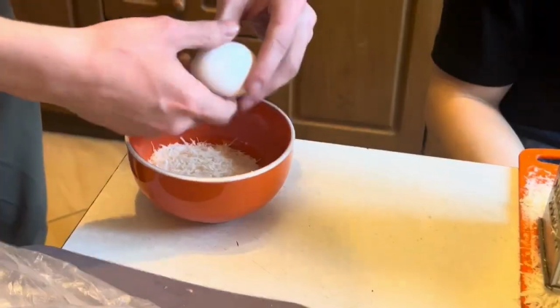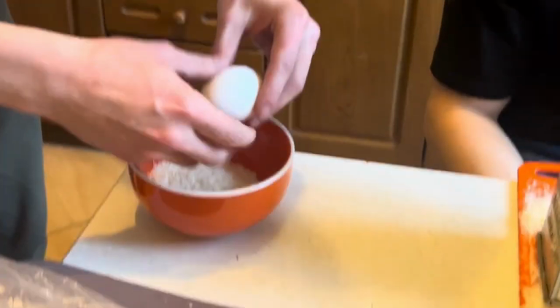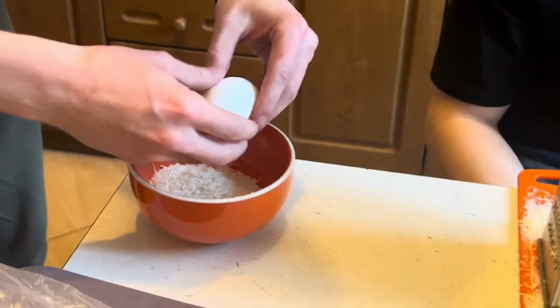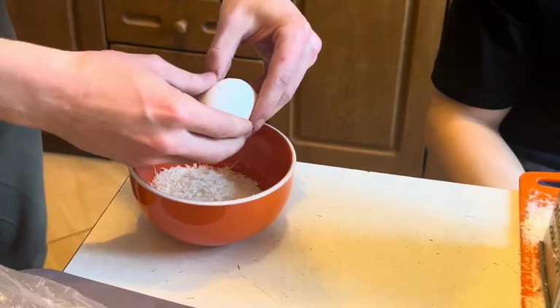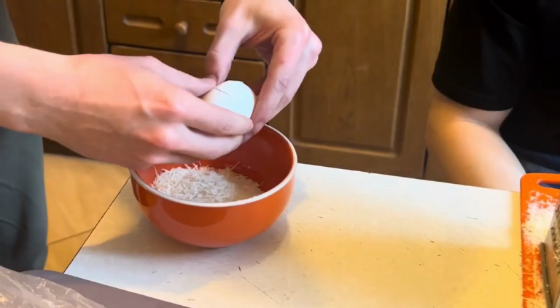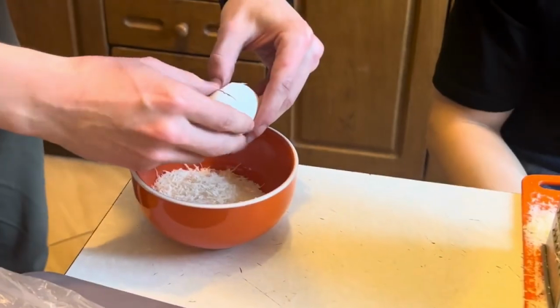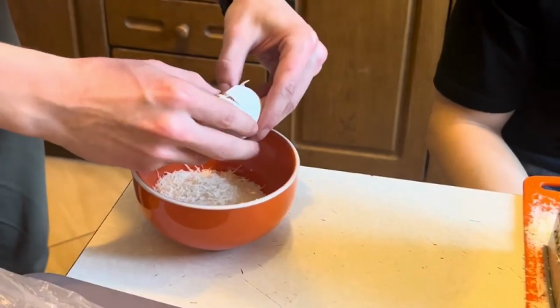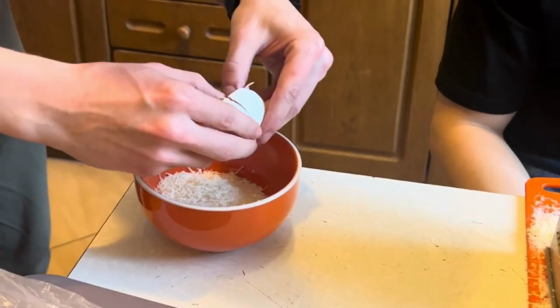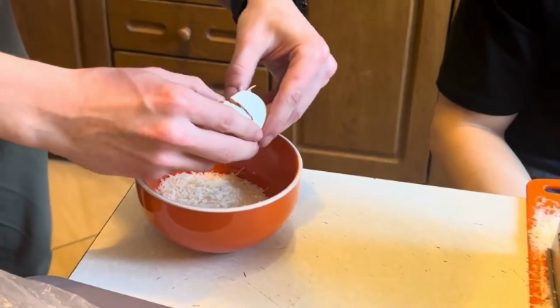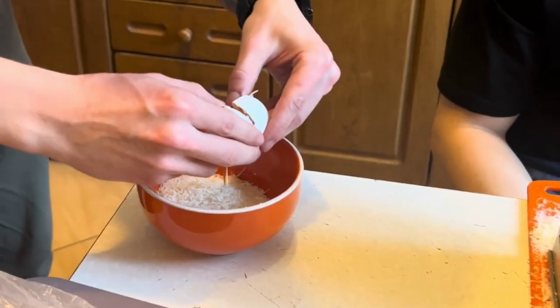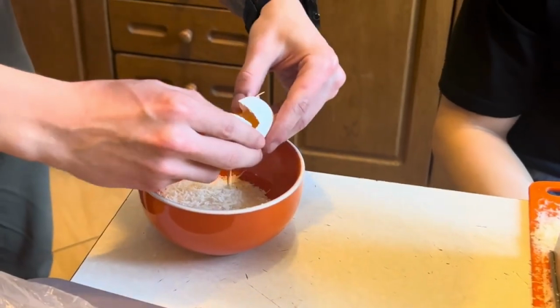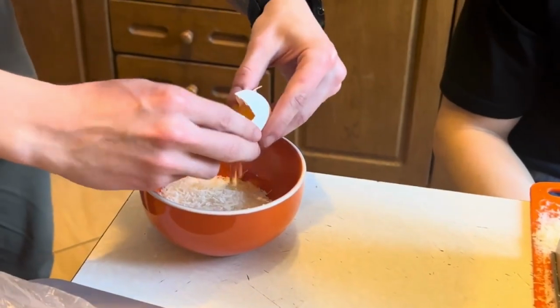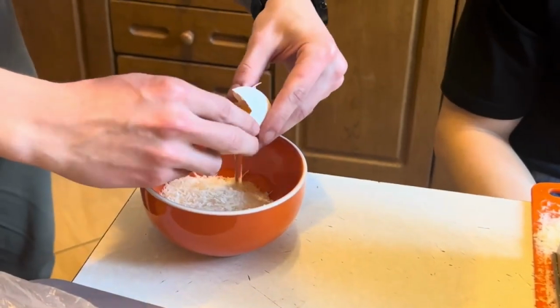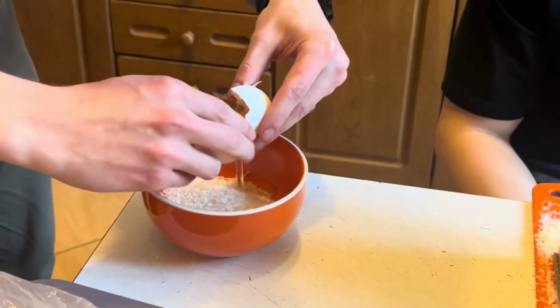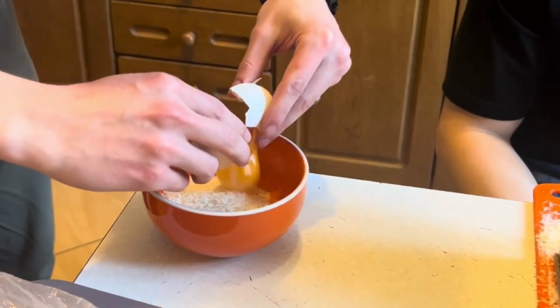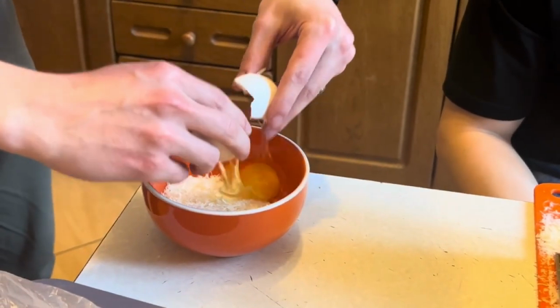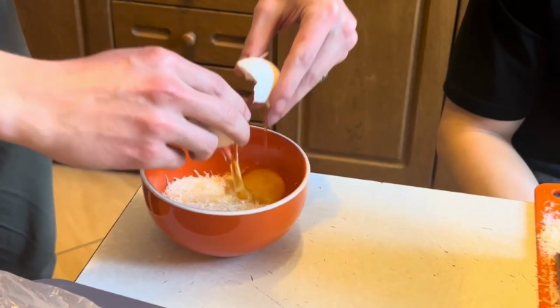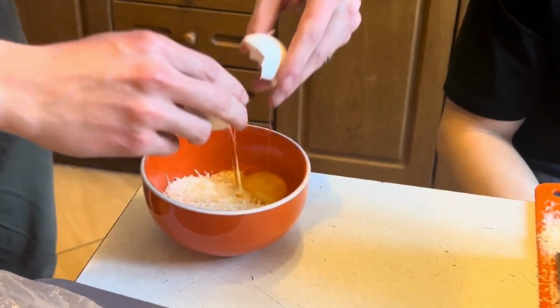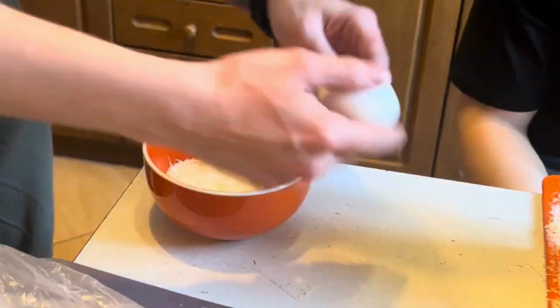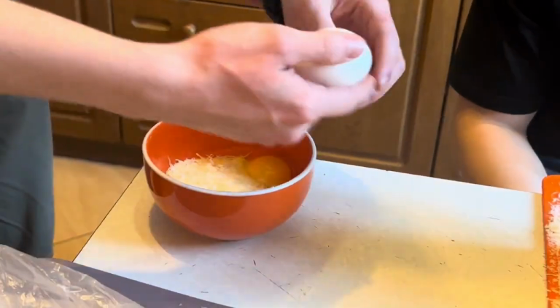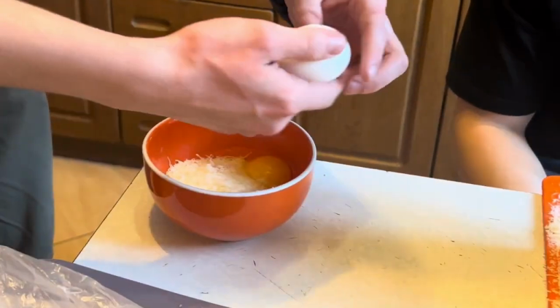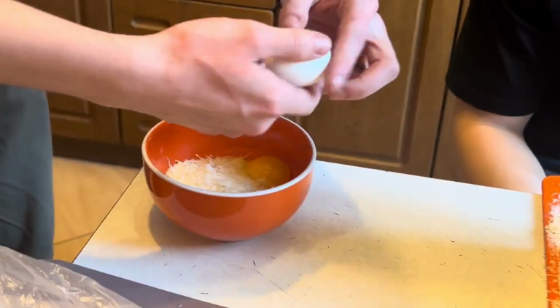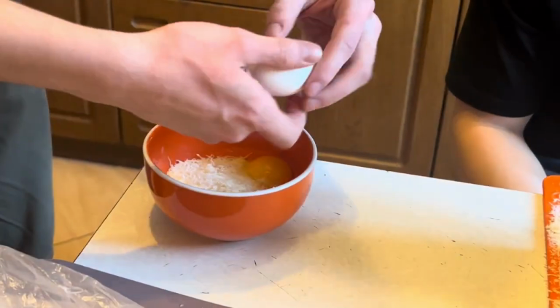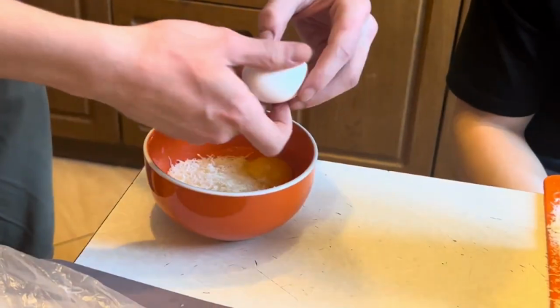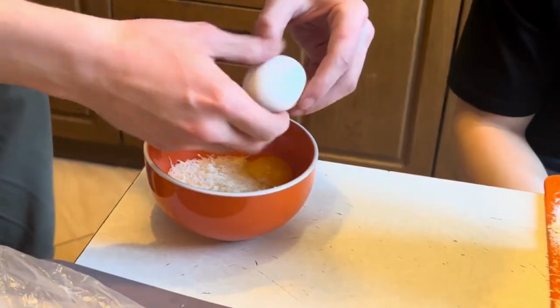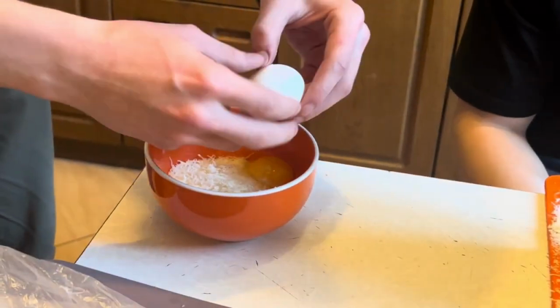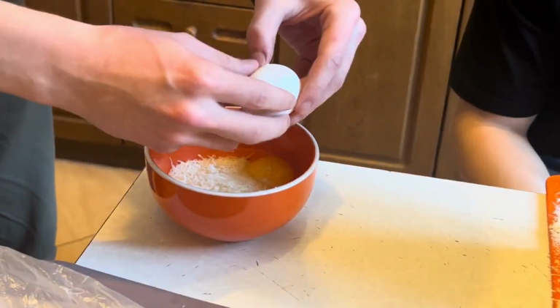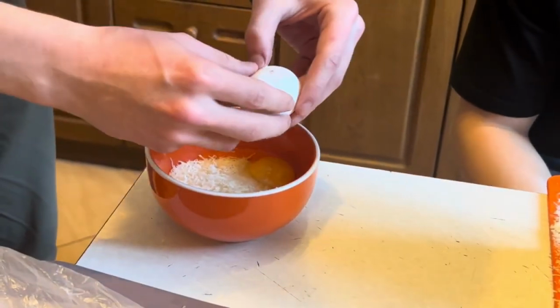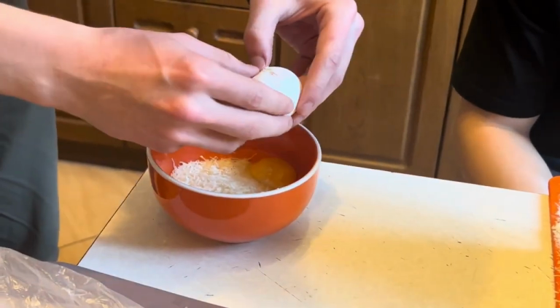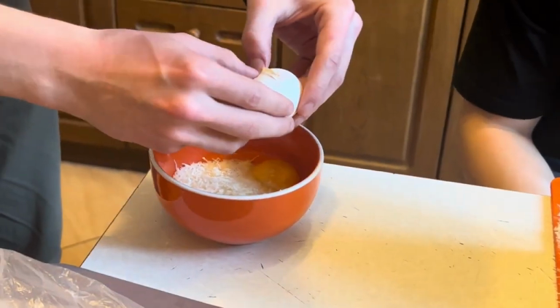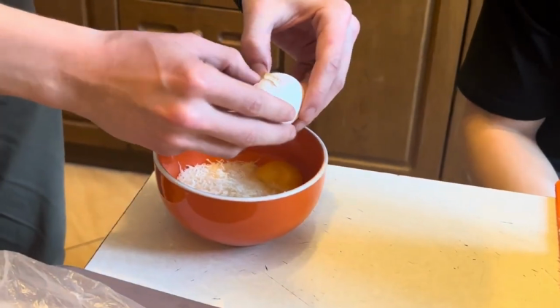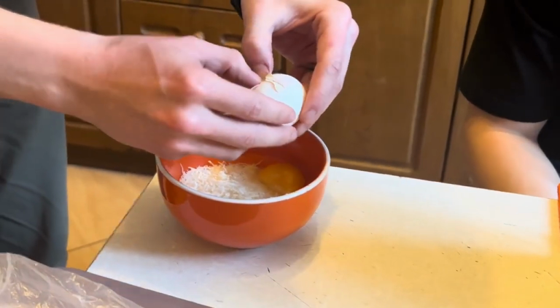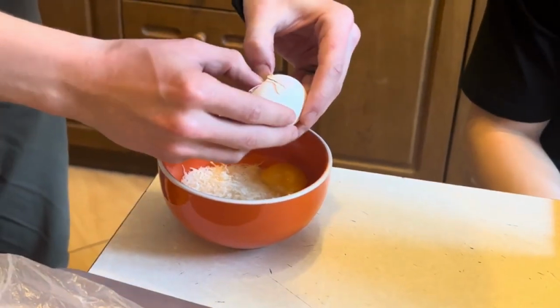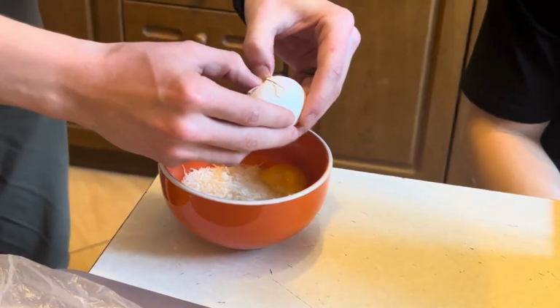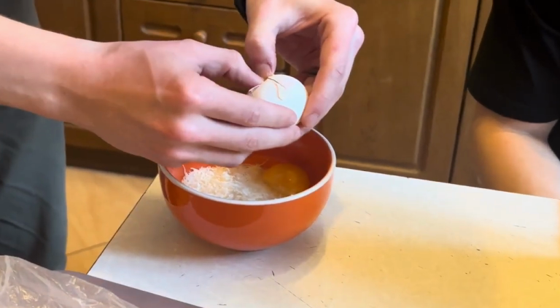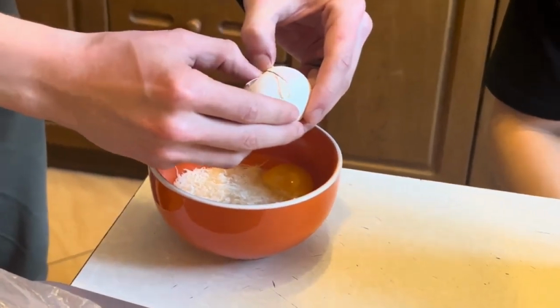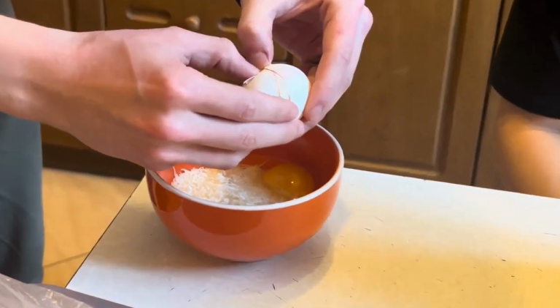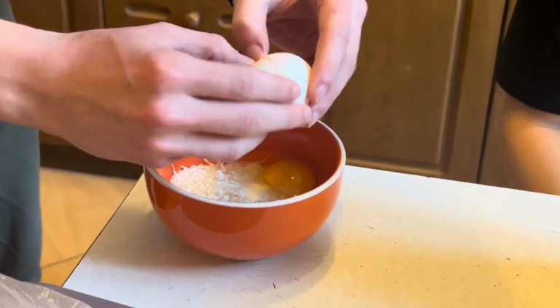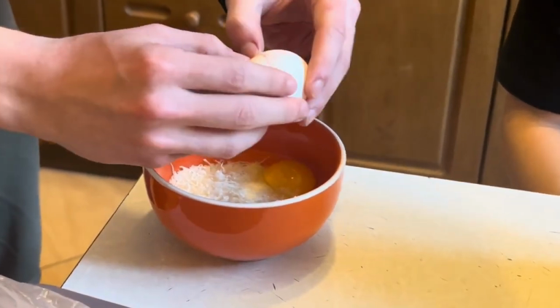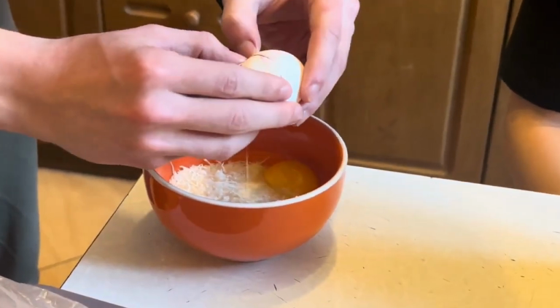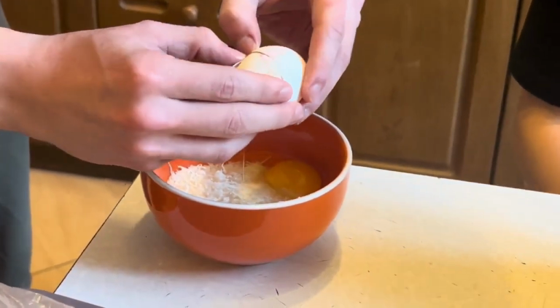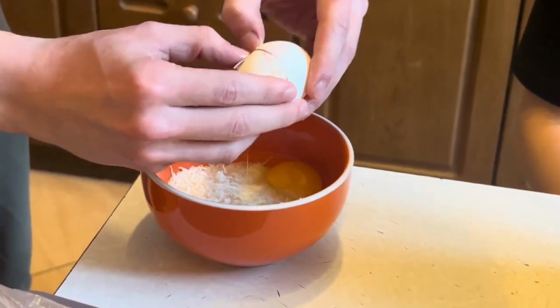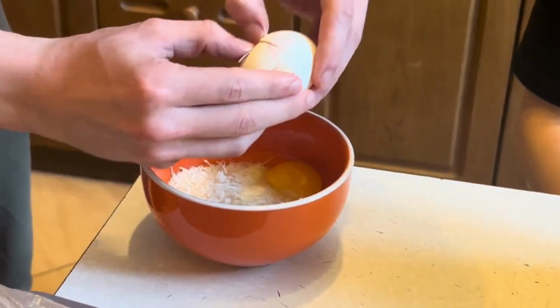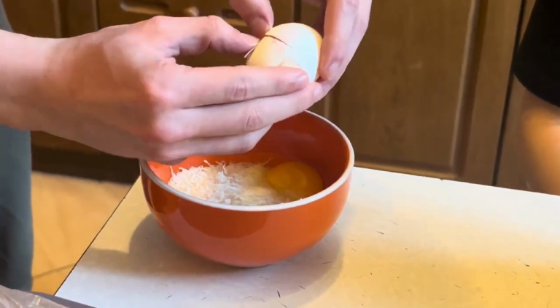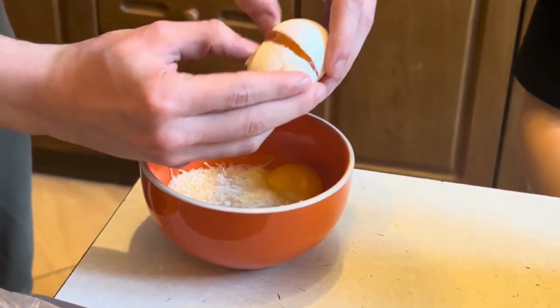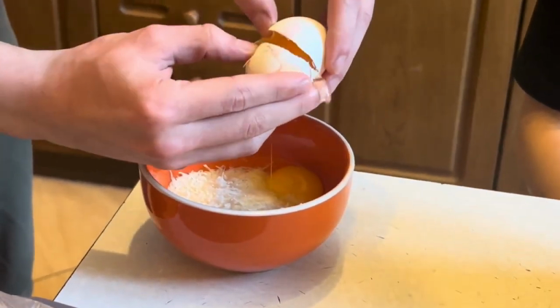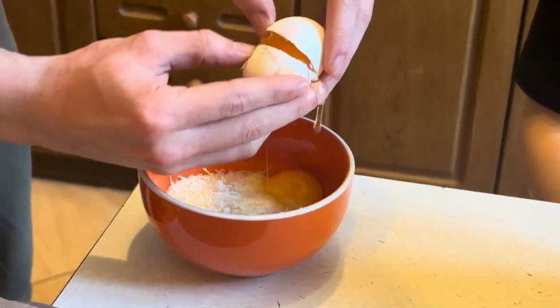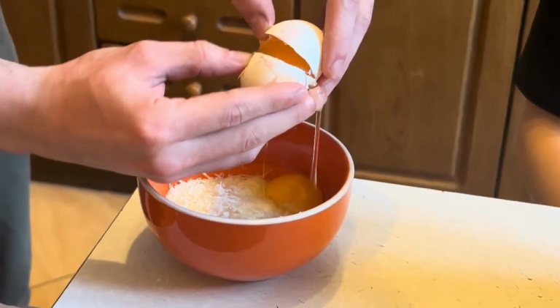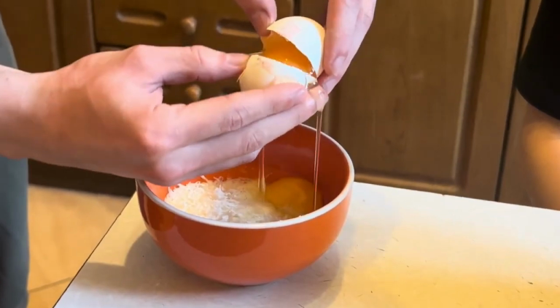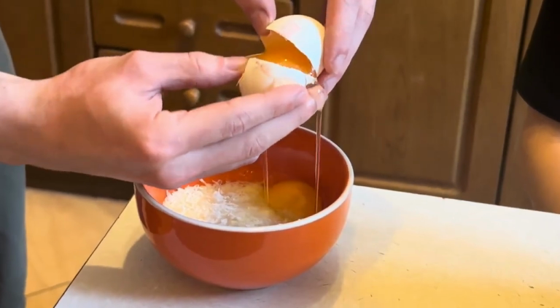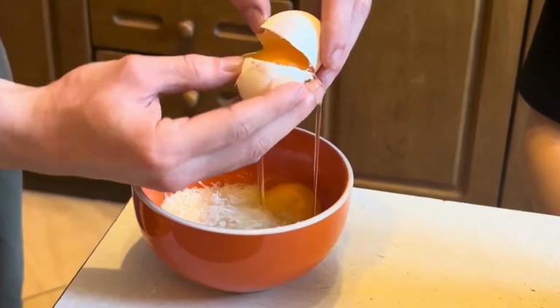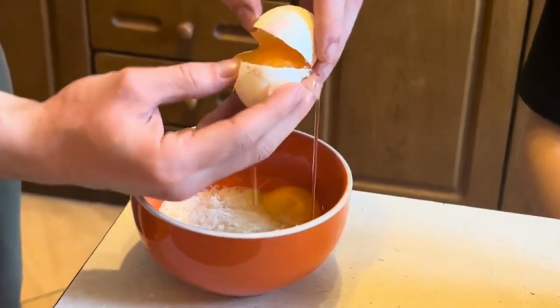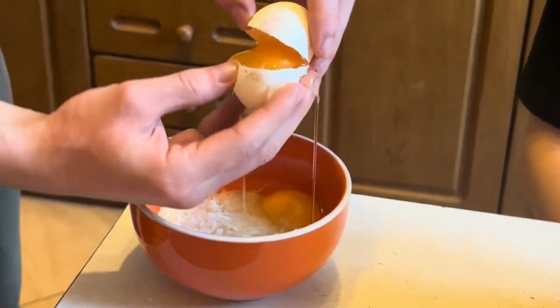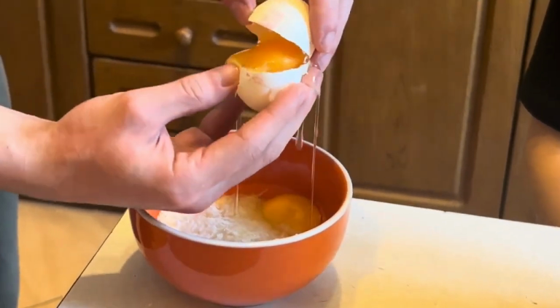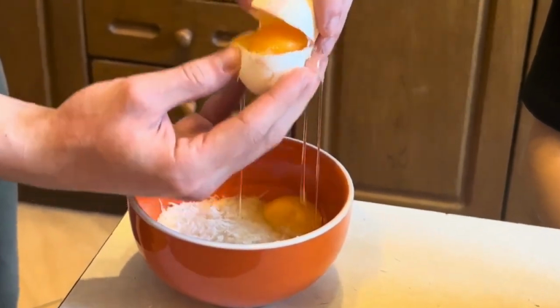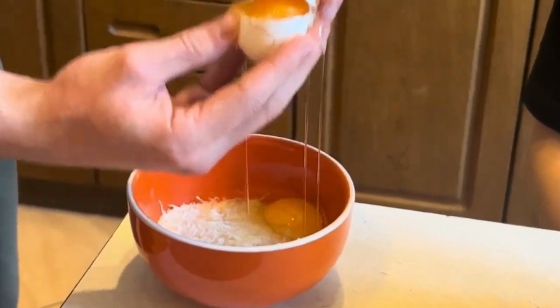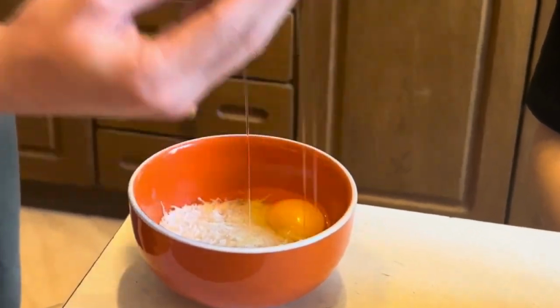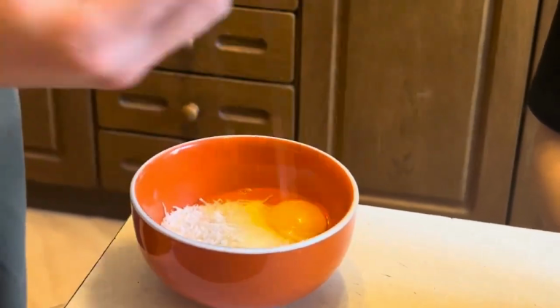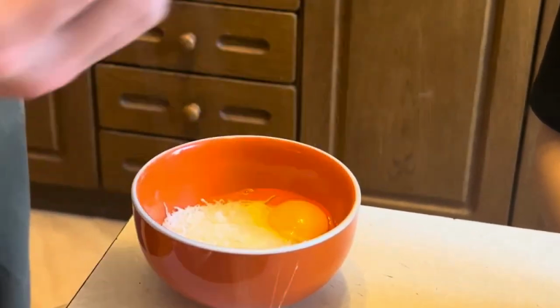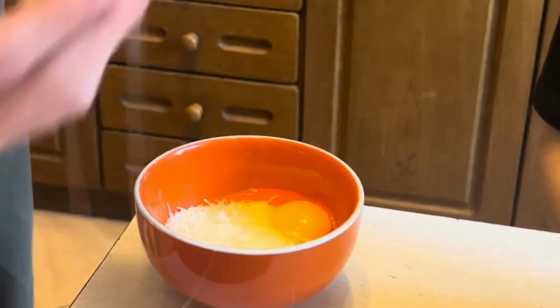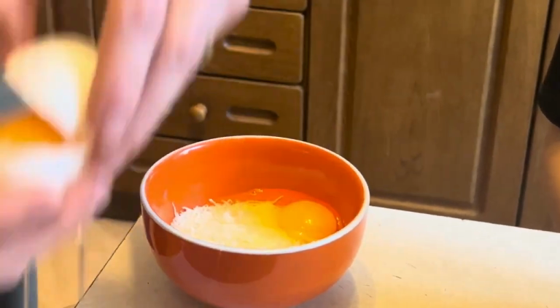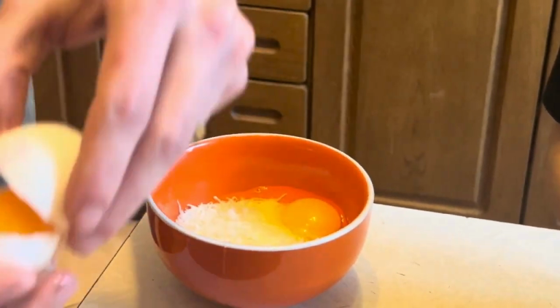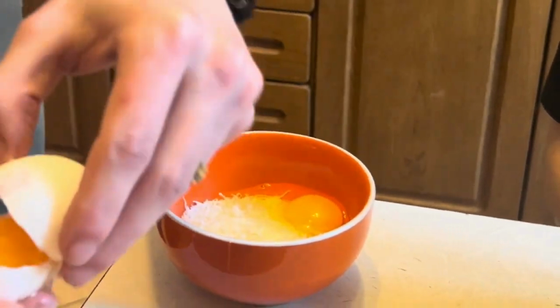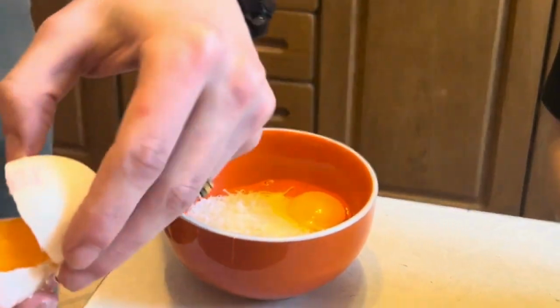Mix 200g of parmesan with 1 egg and 2 yolks. Also add cream there.